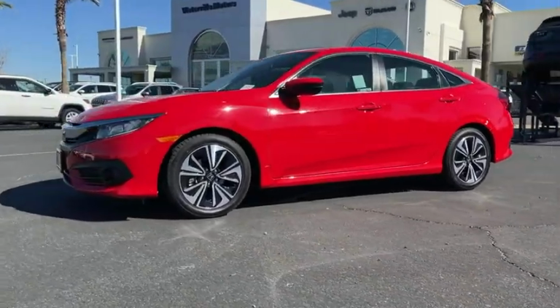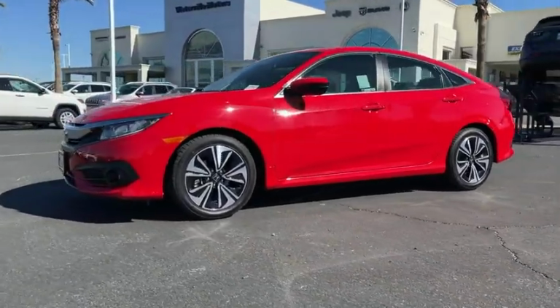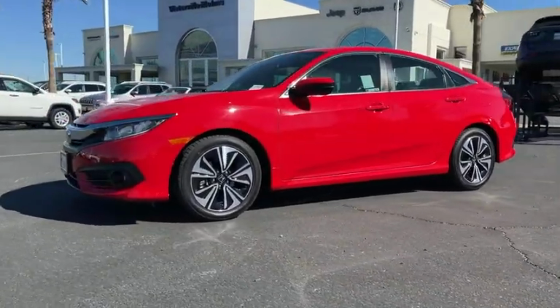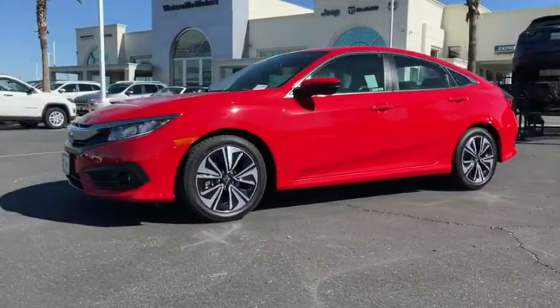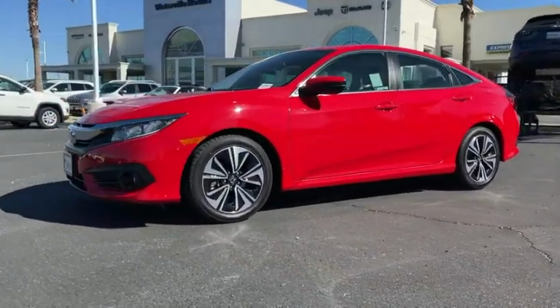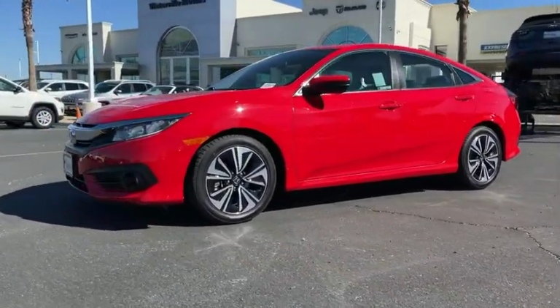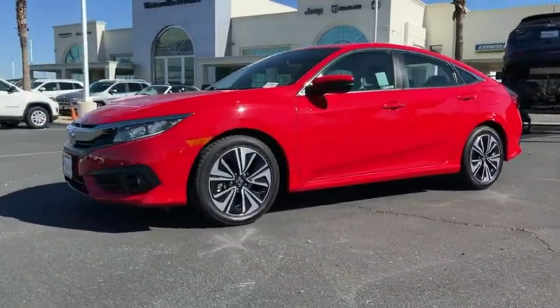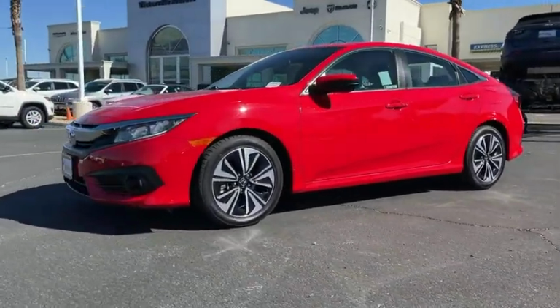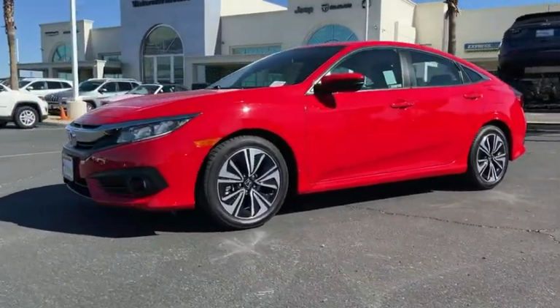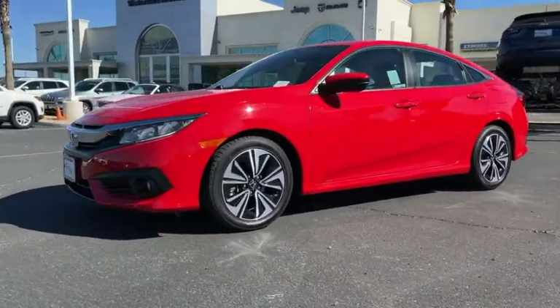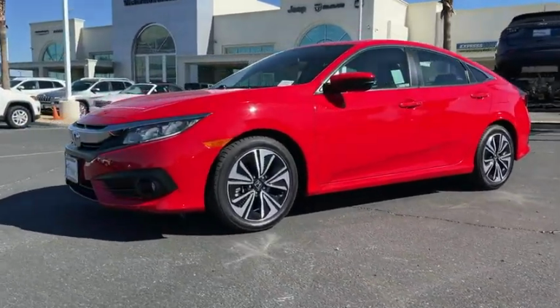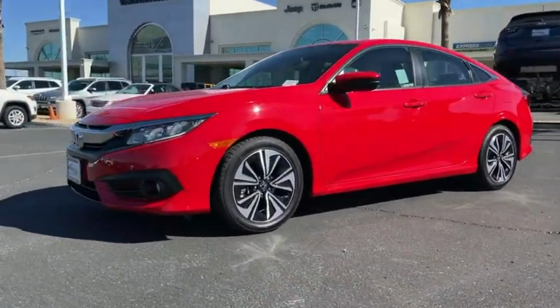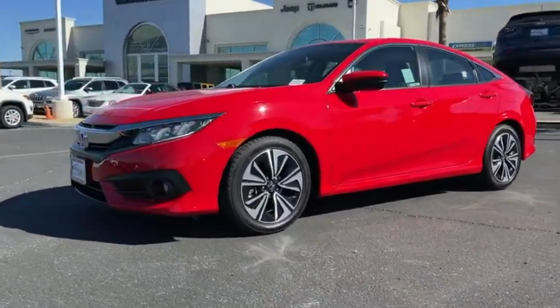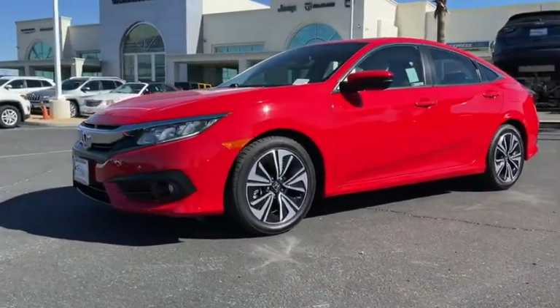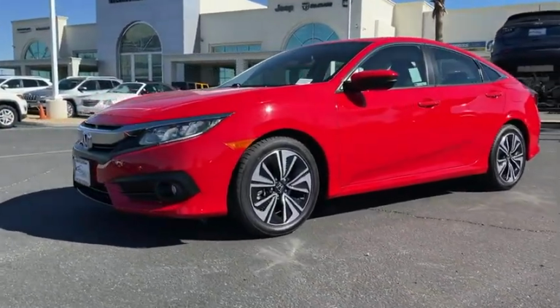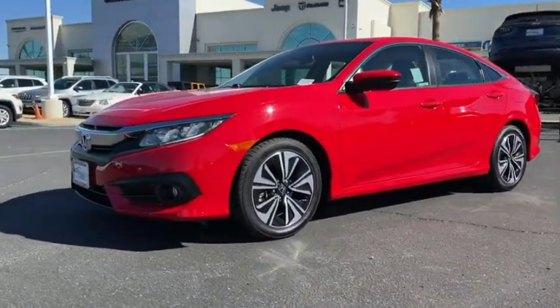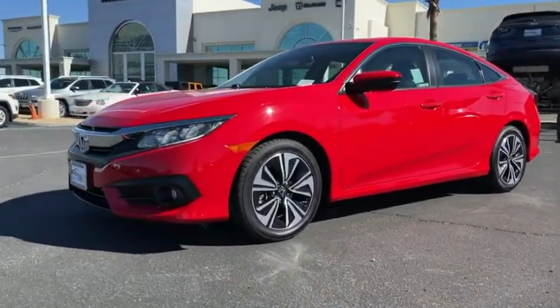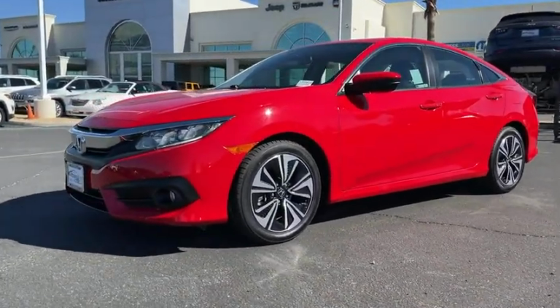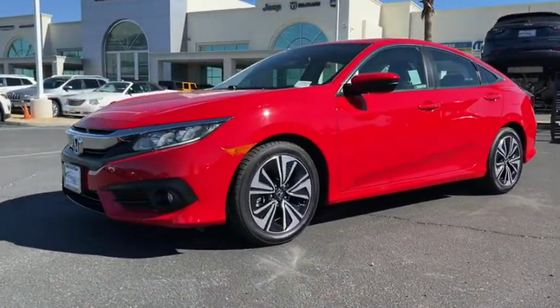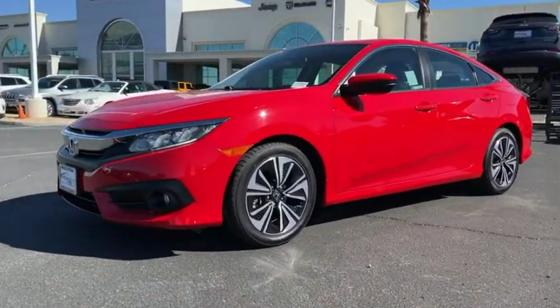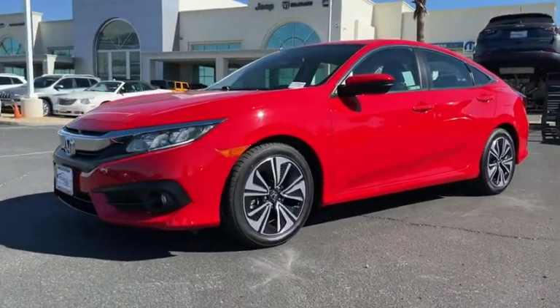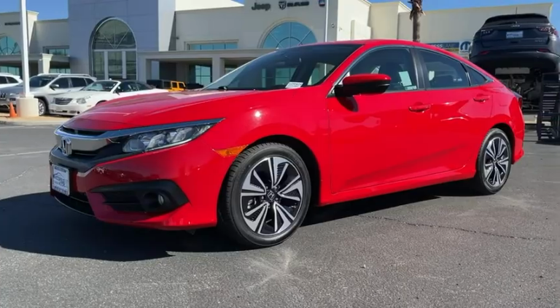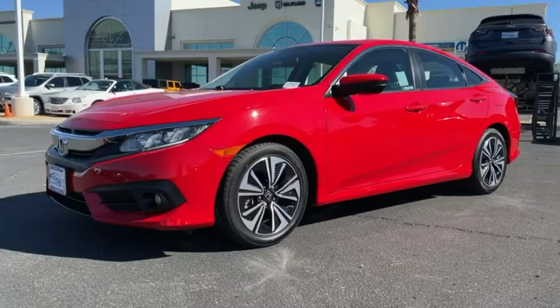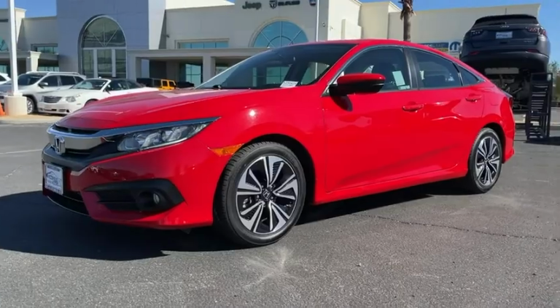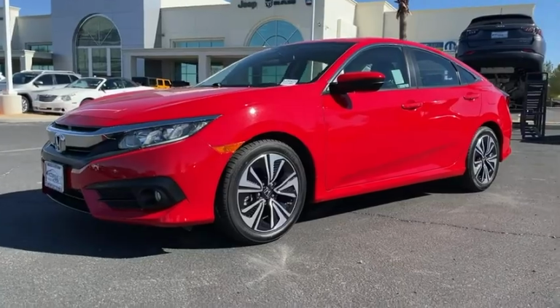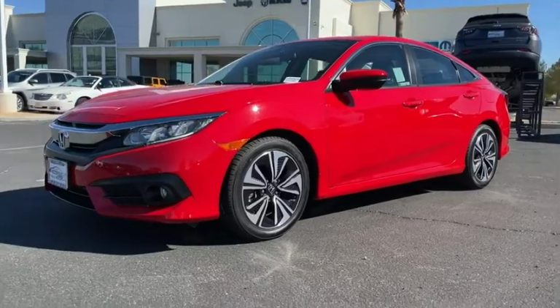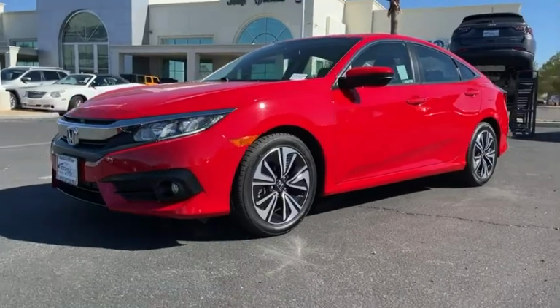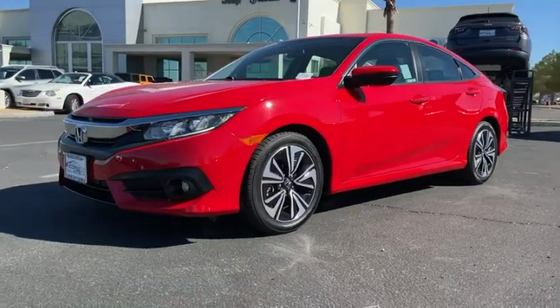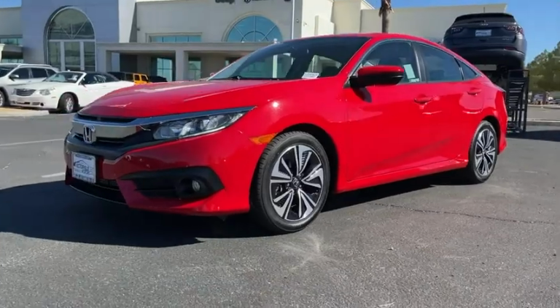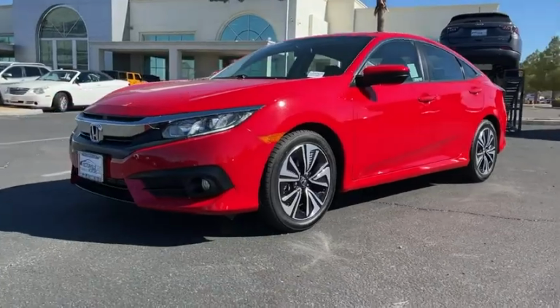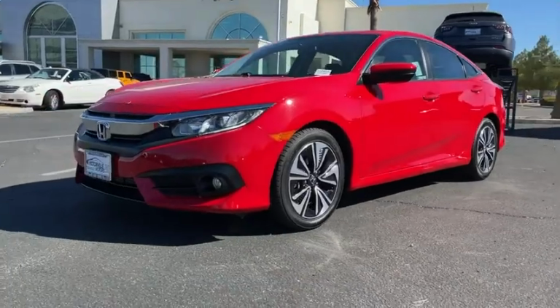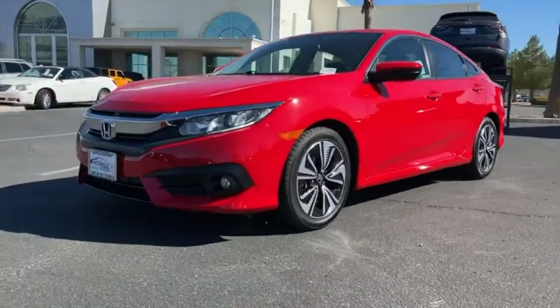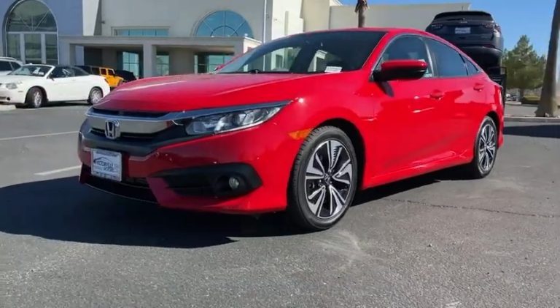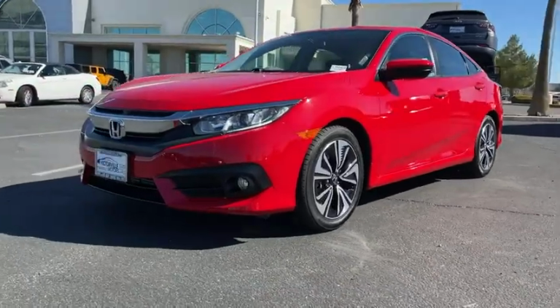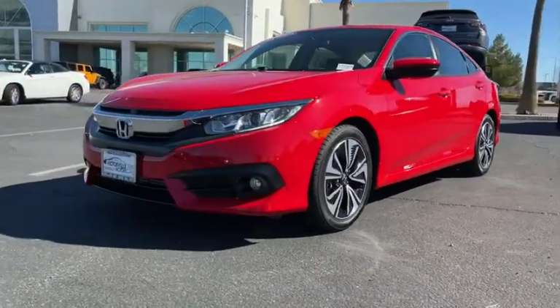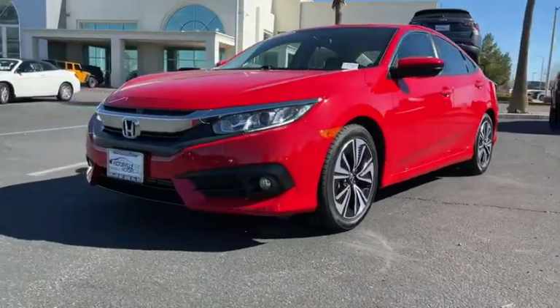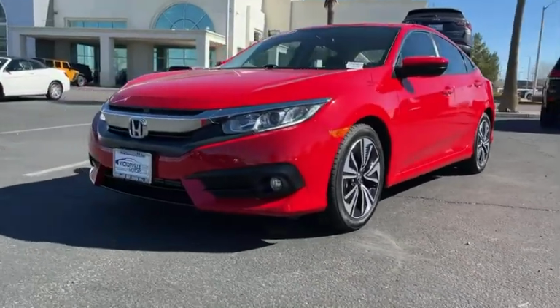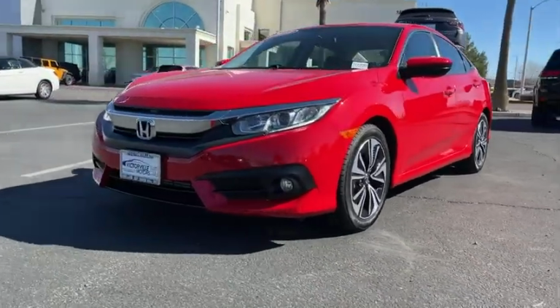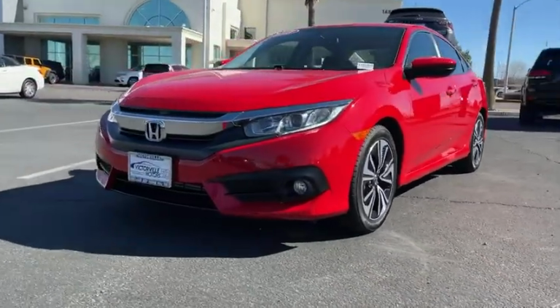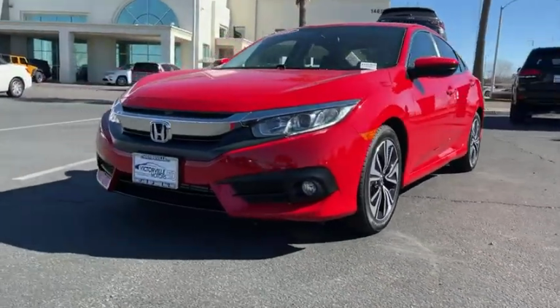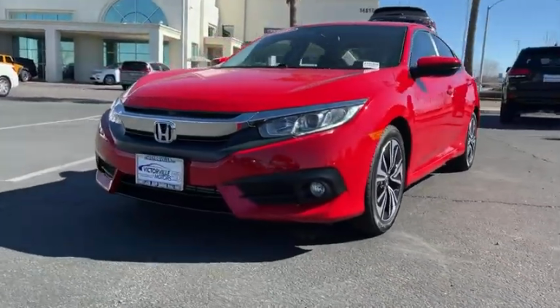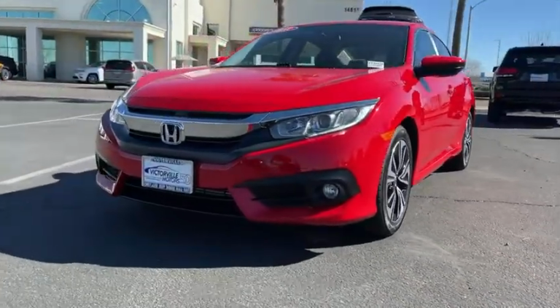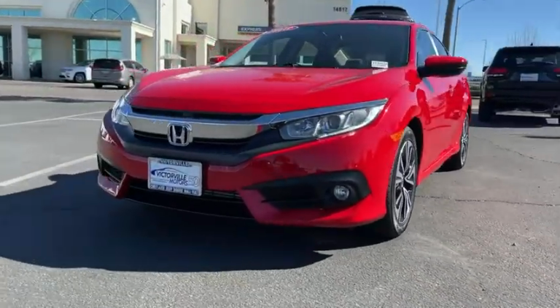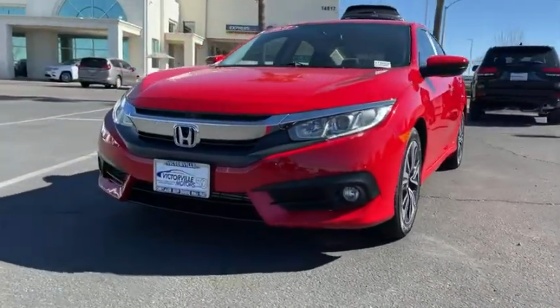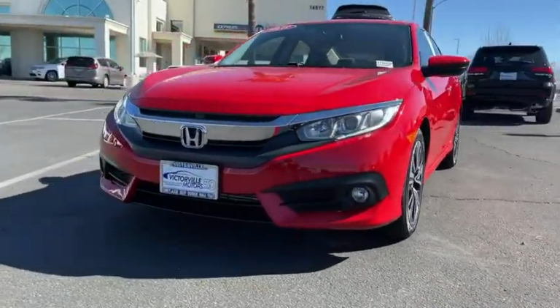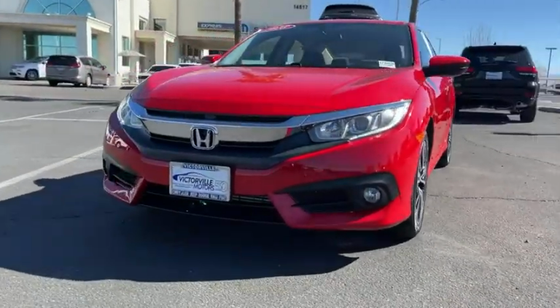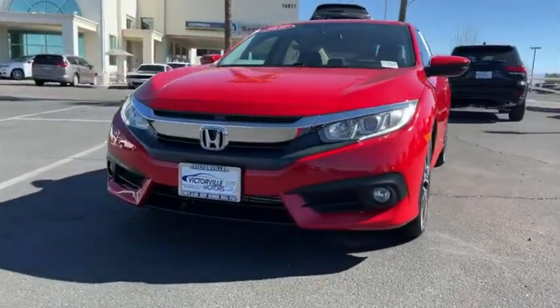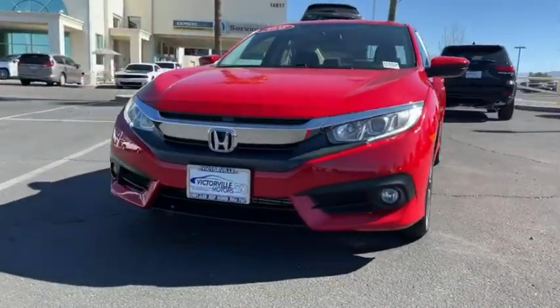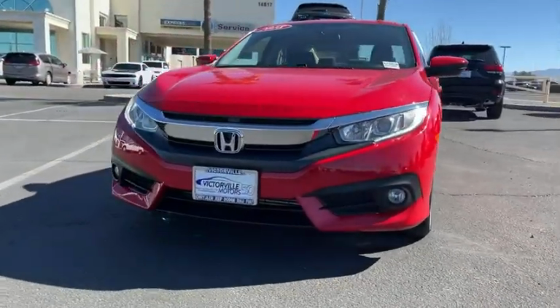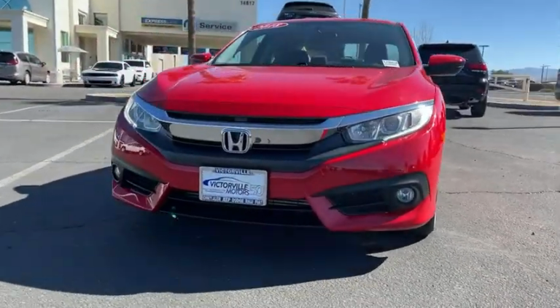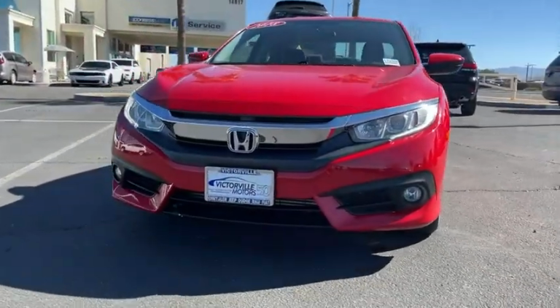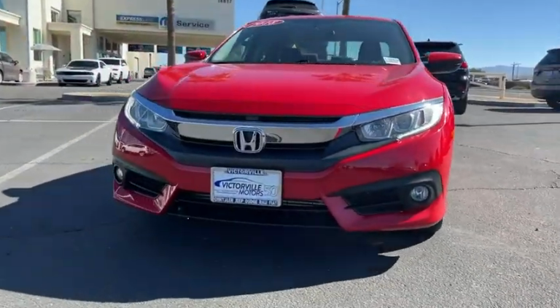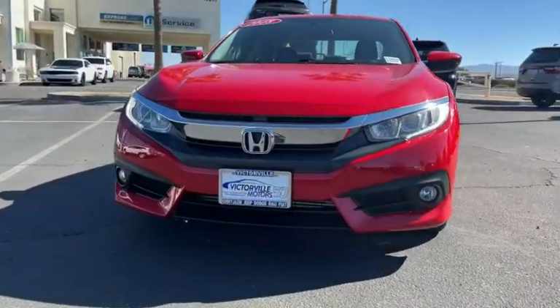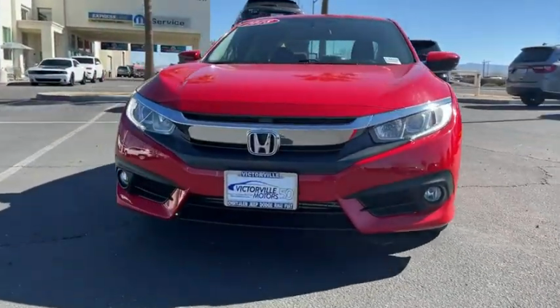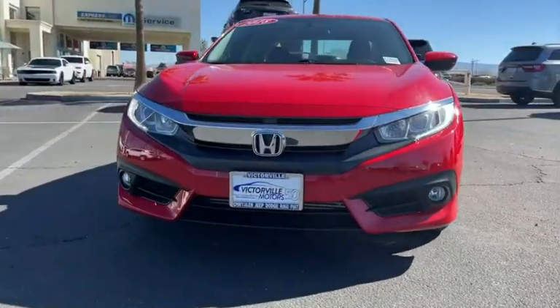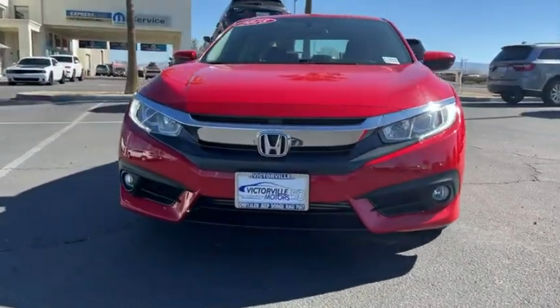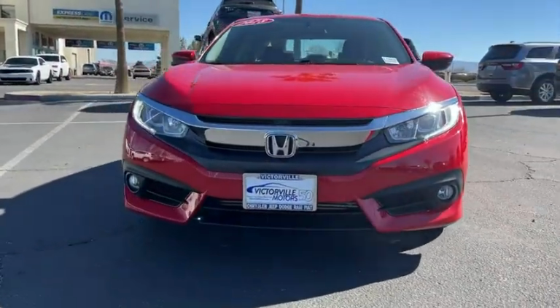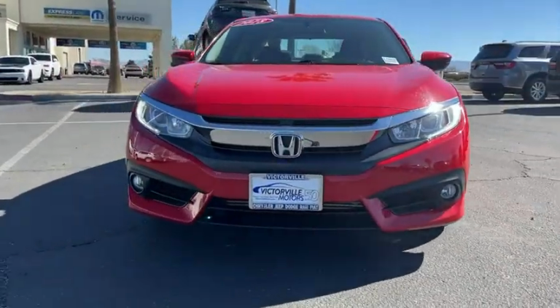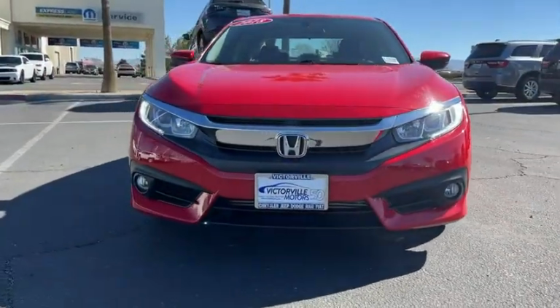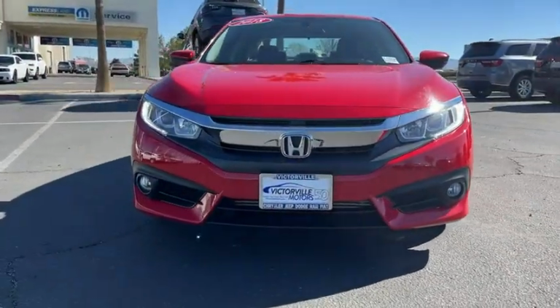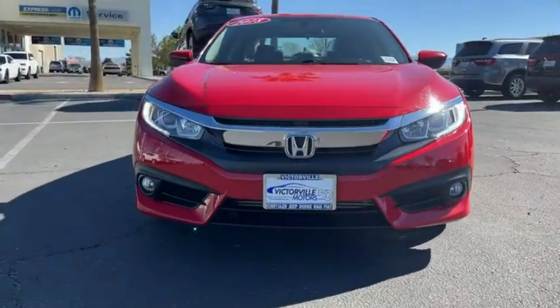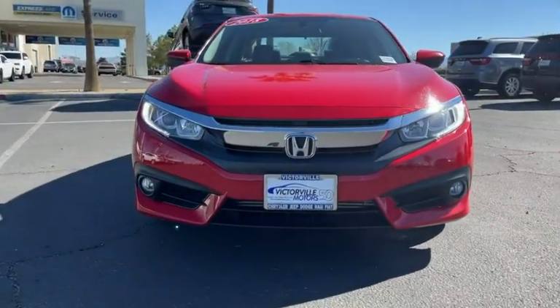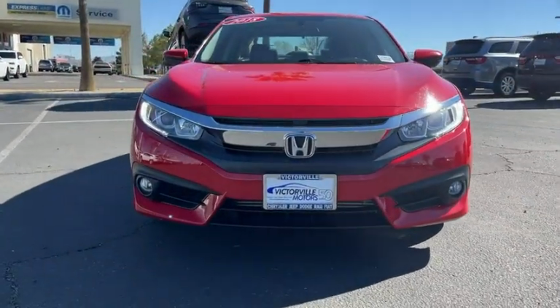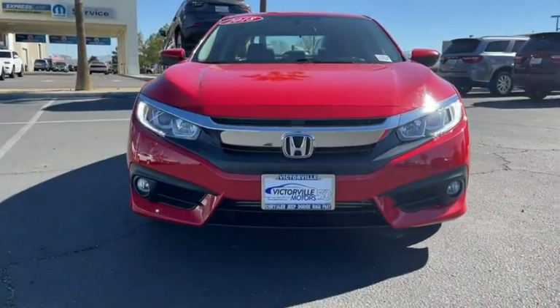Compass, heated front seats, panic alarm, brake assist, power moonroof, tachometer, remote keyless entry.